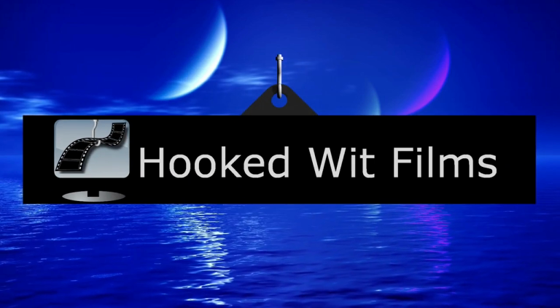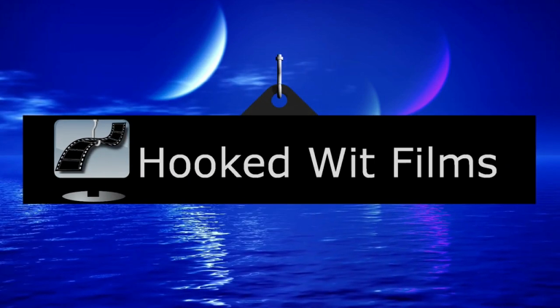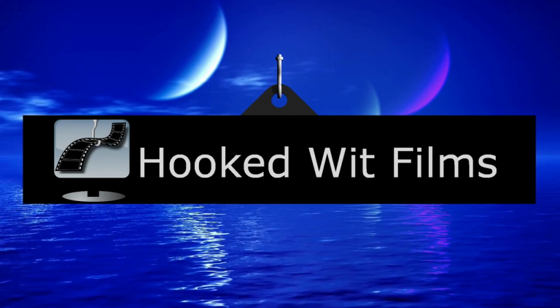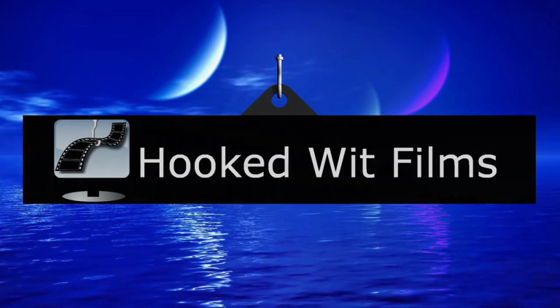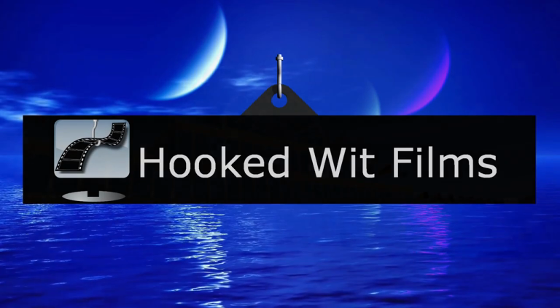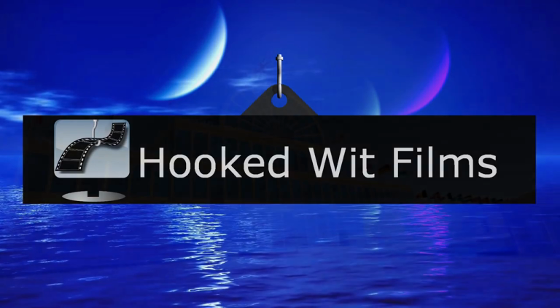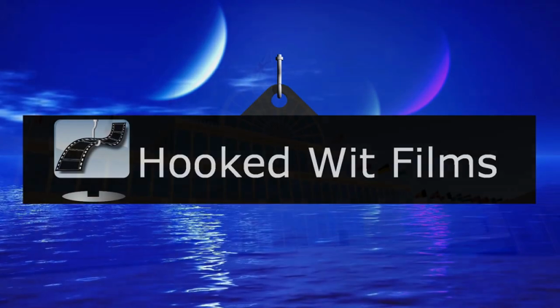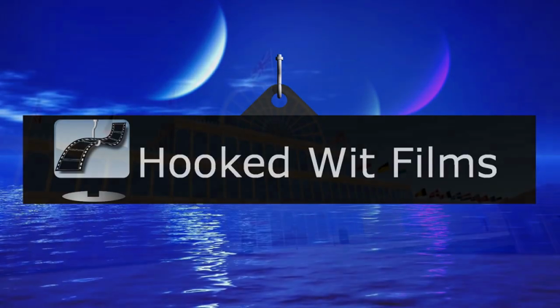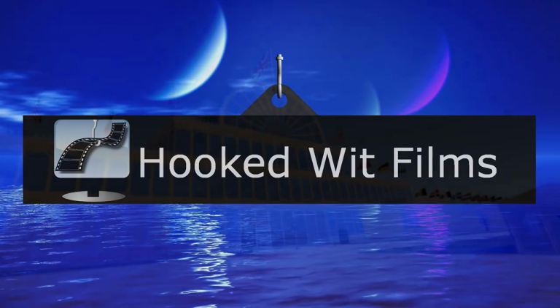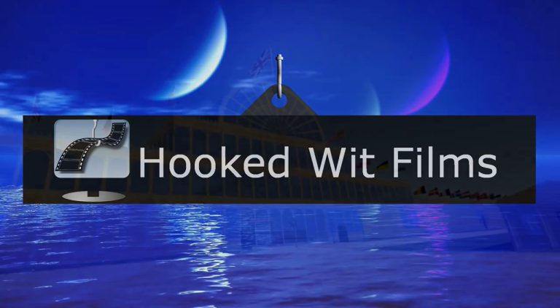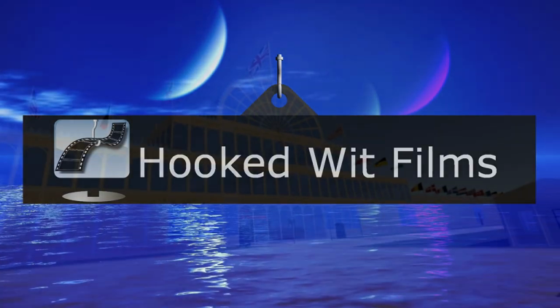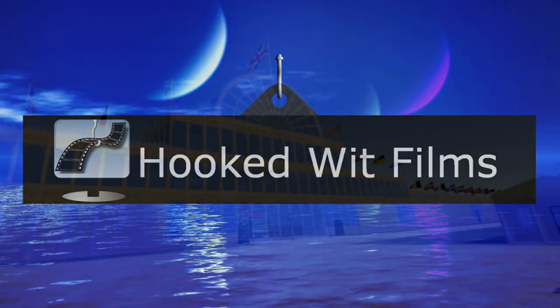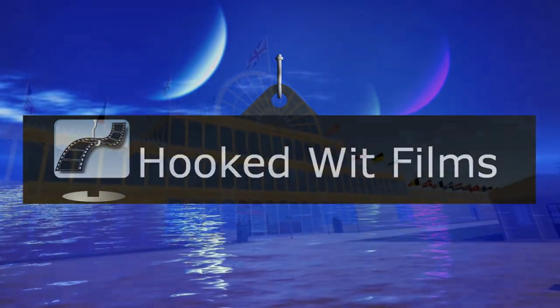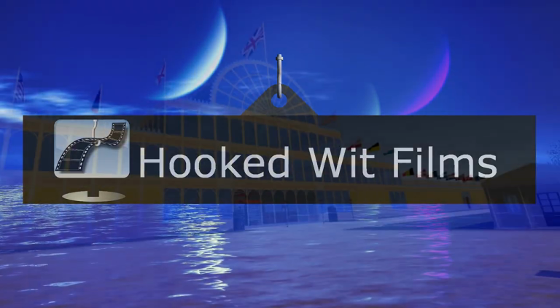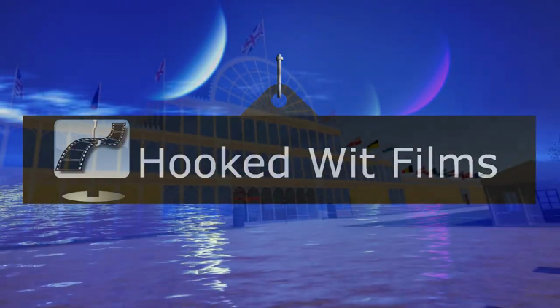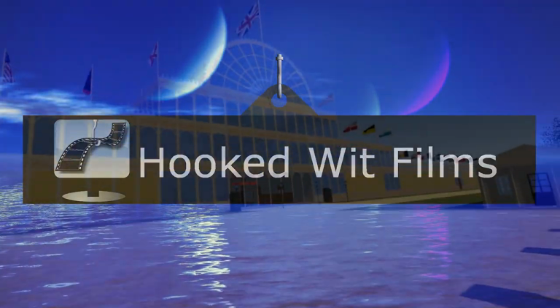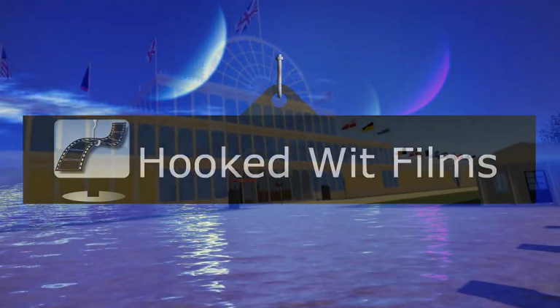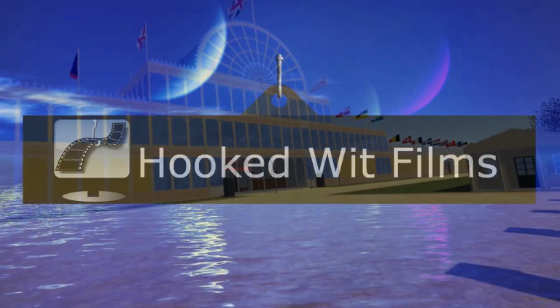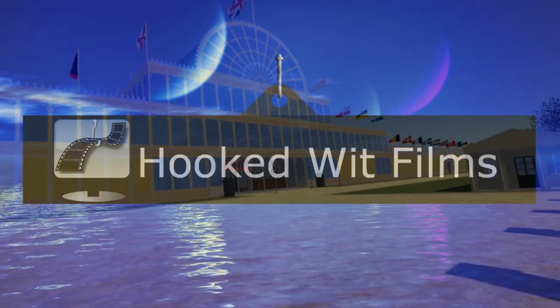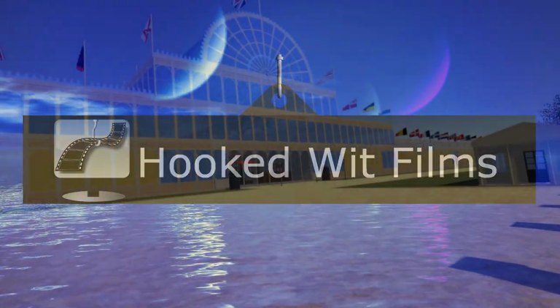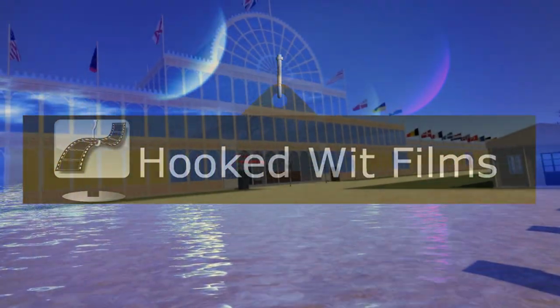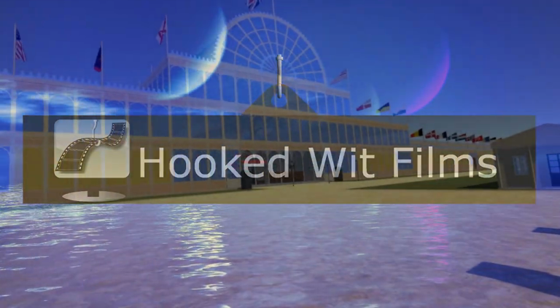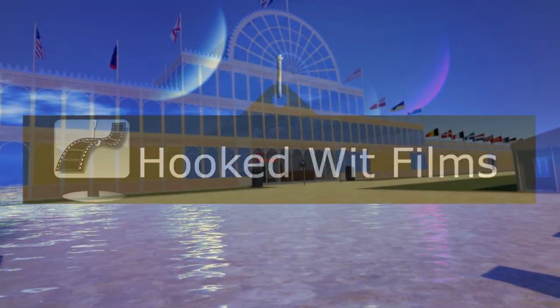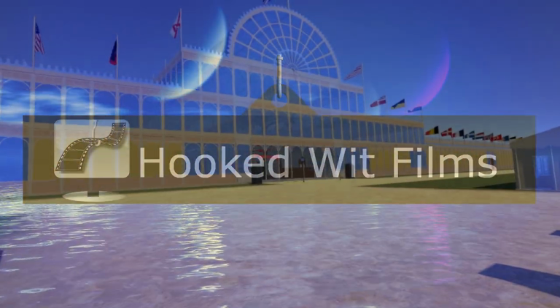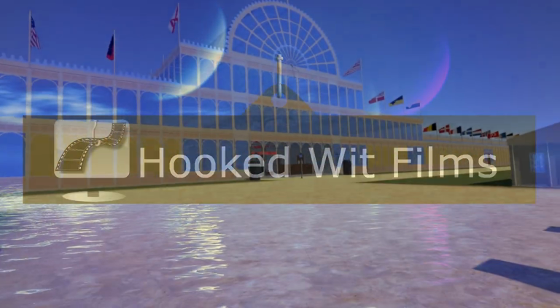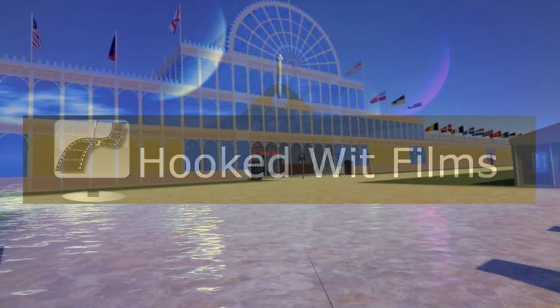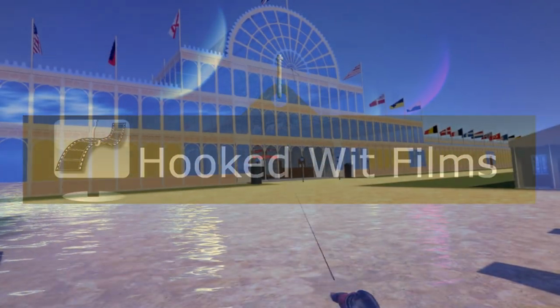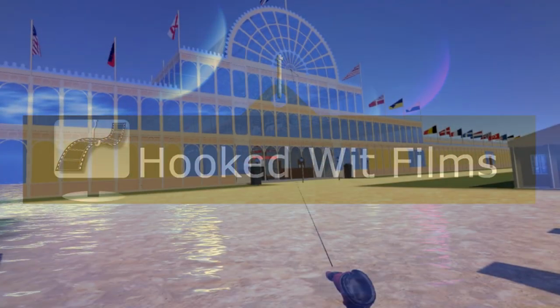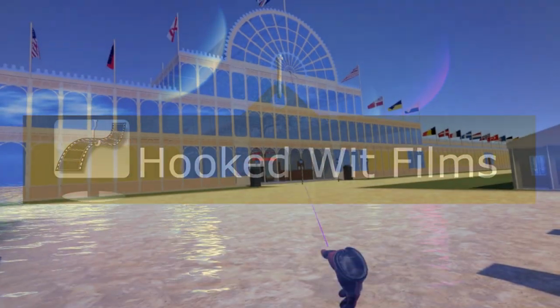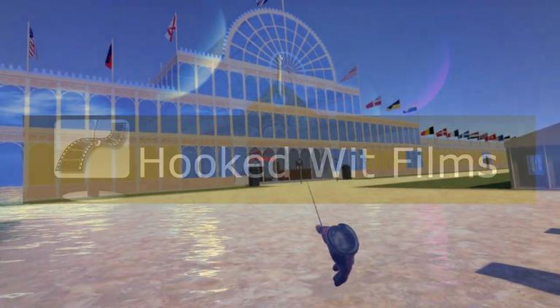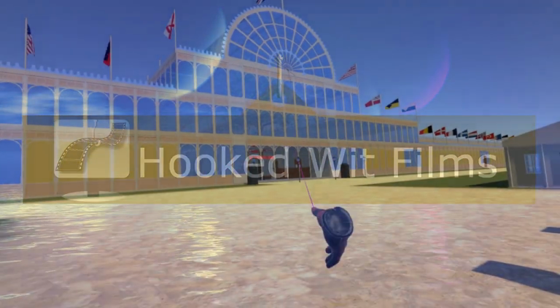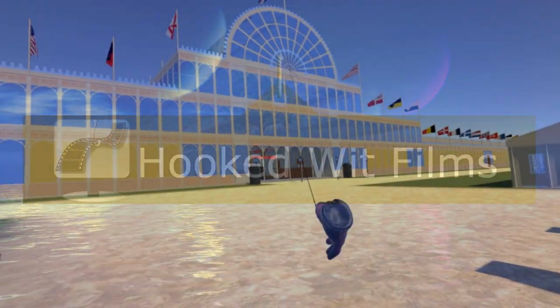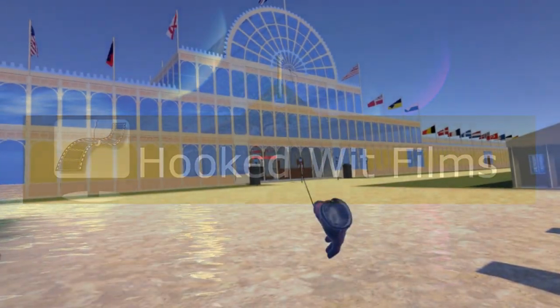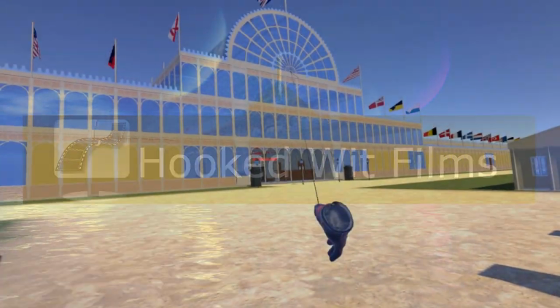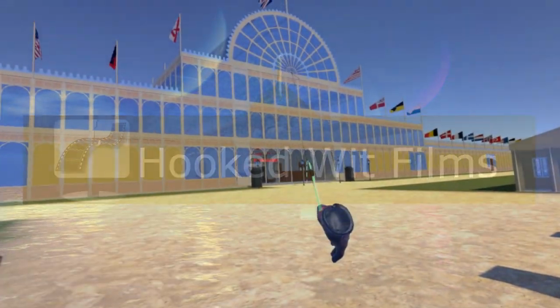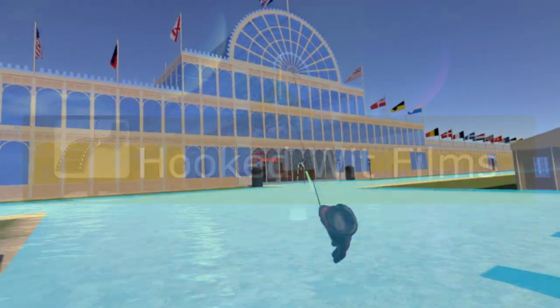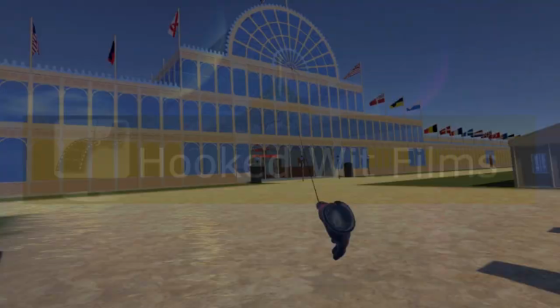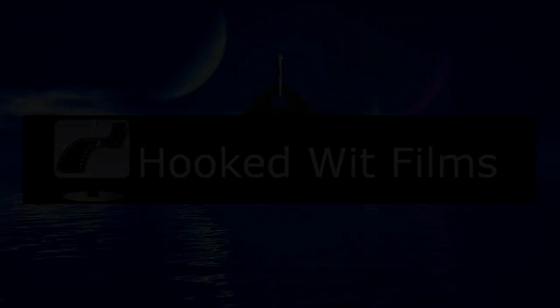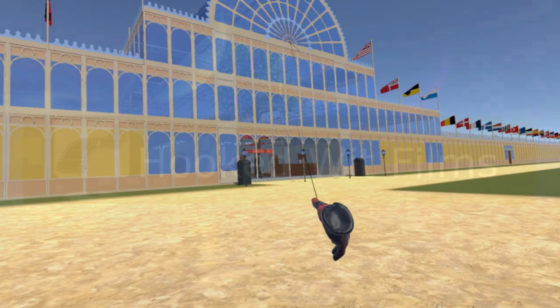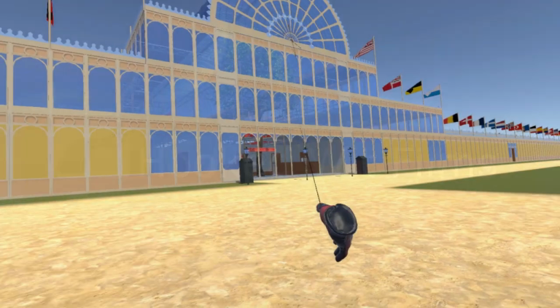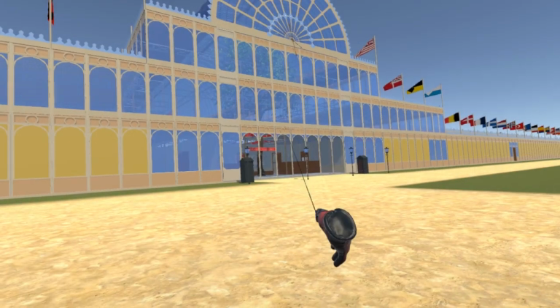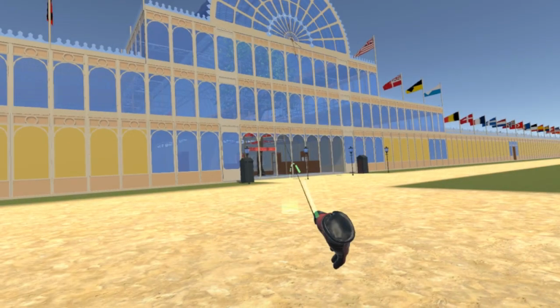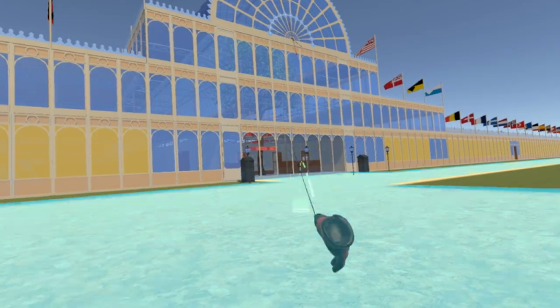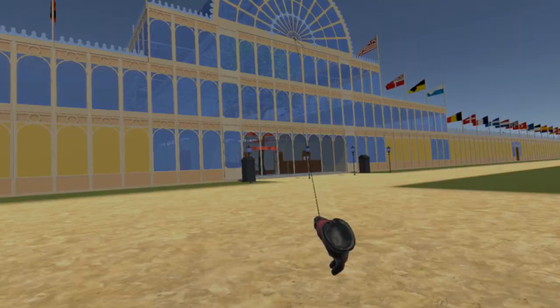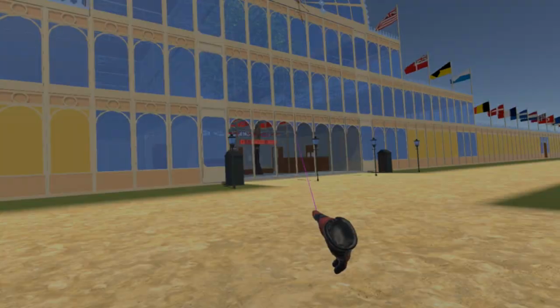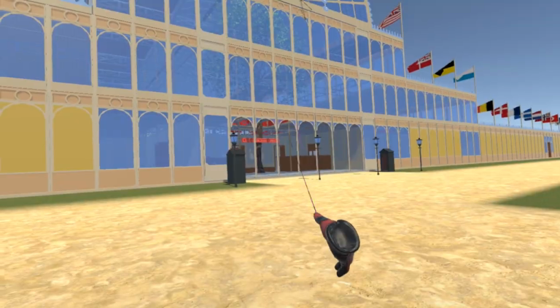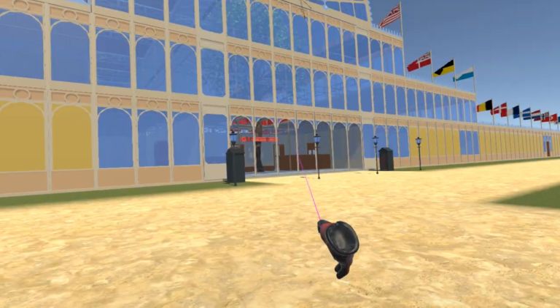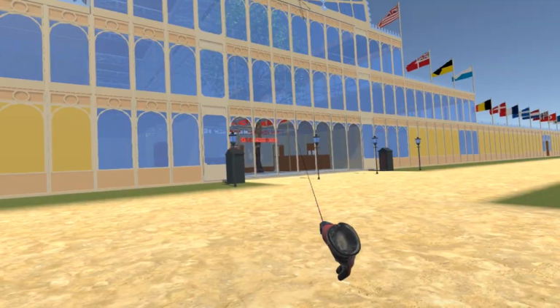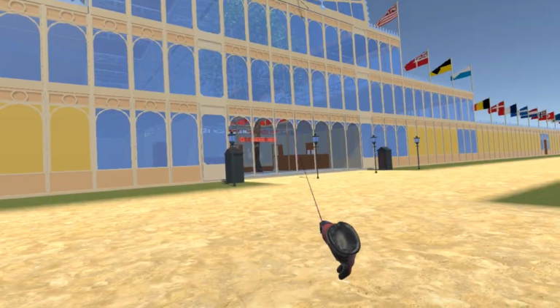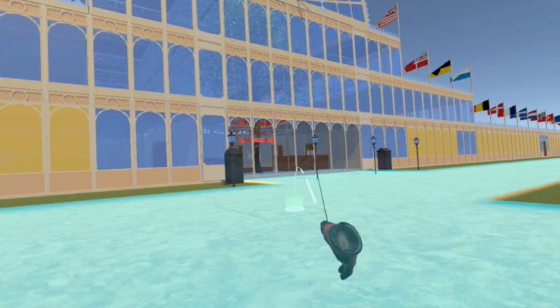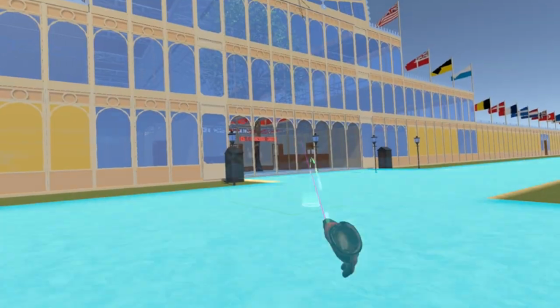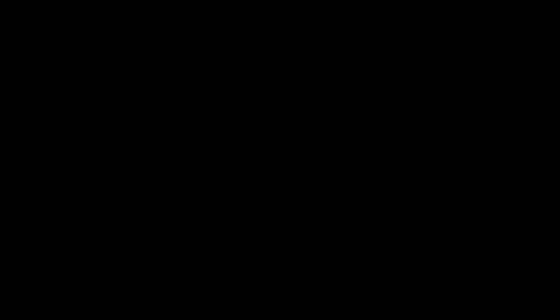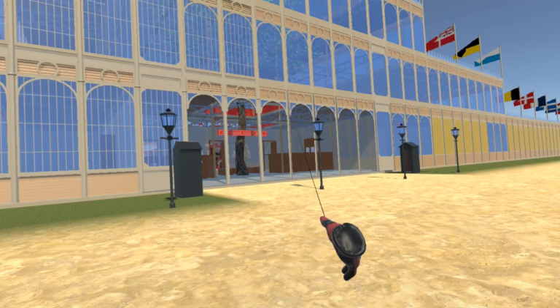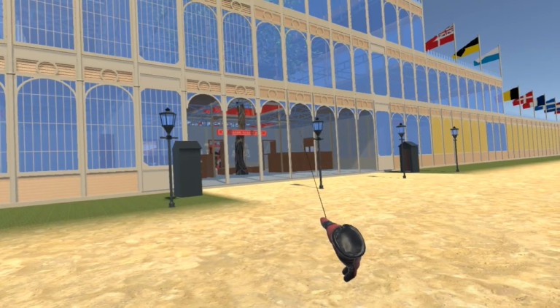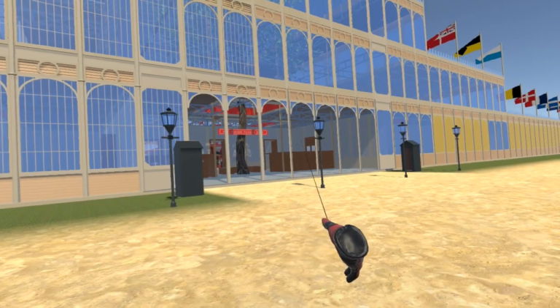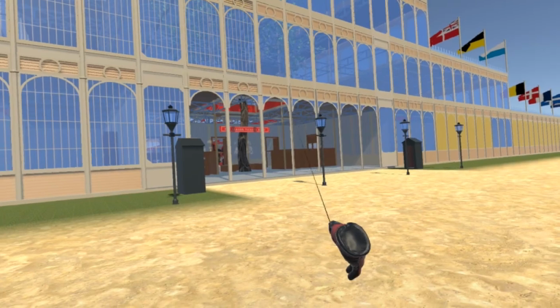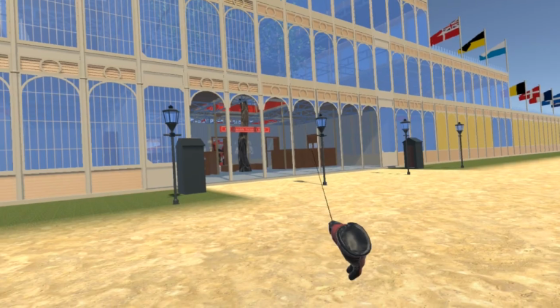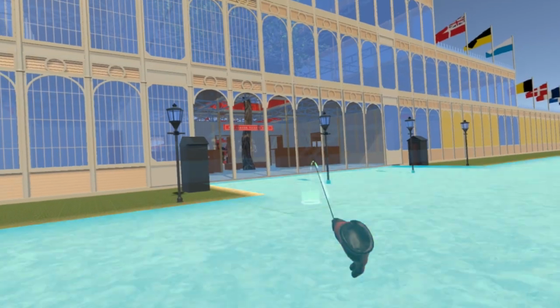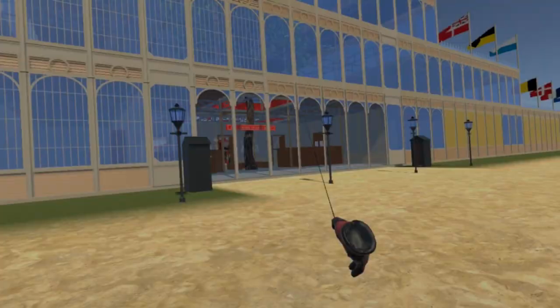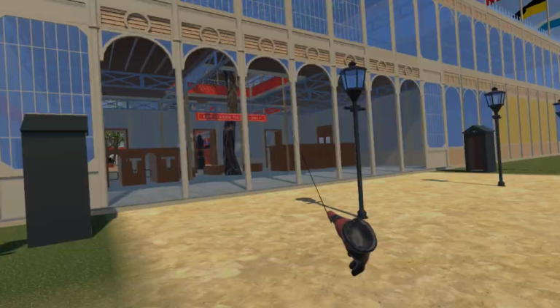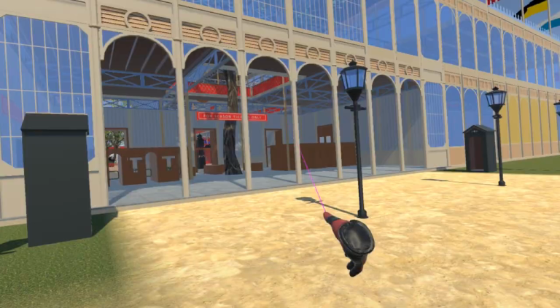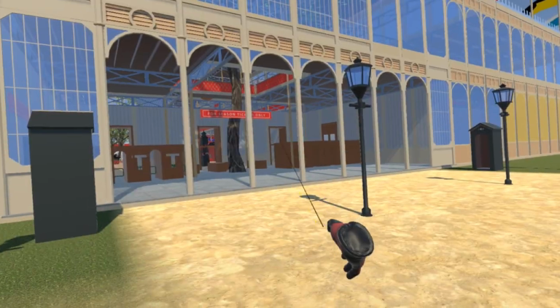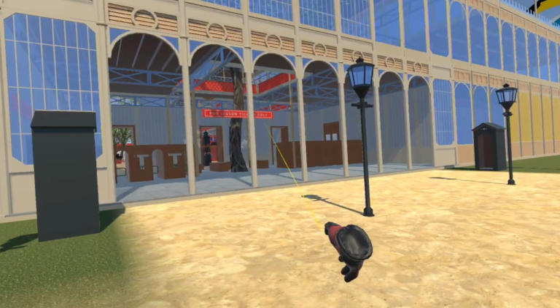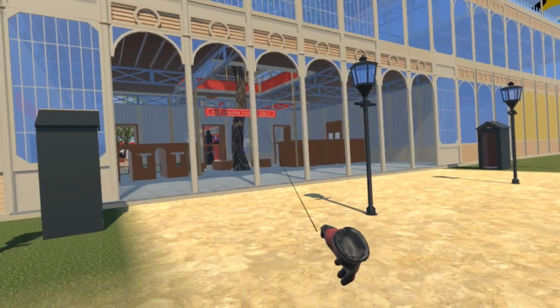Welcome to my video update on the development progress for the Steam VR simulation of the 1851 Great Exhibition.